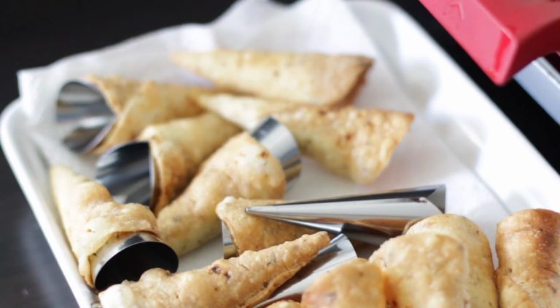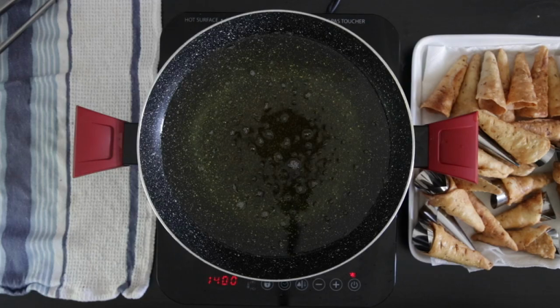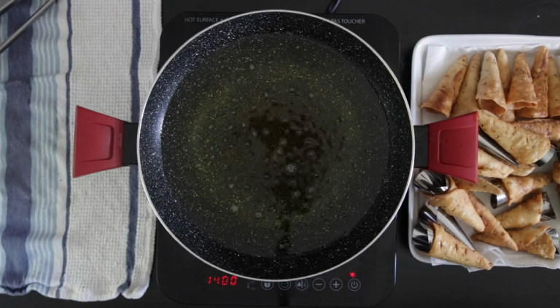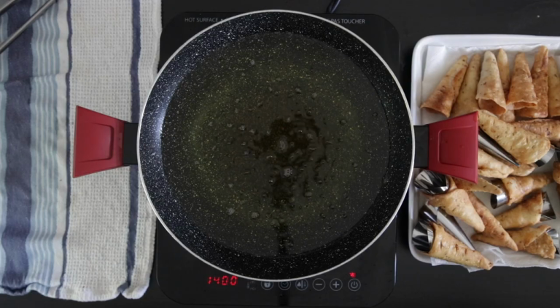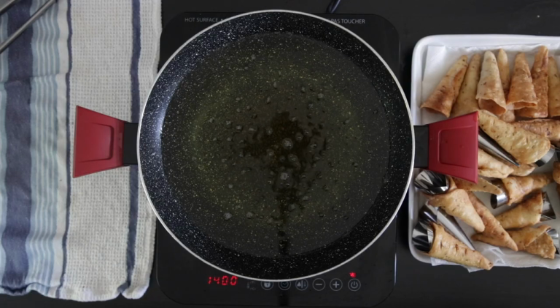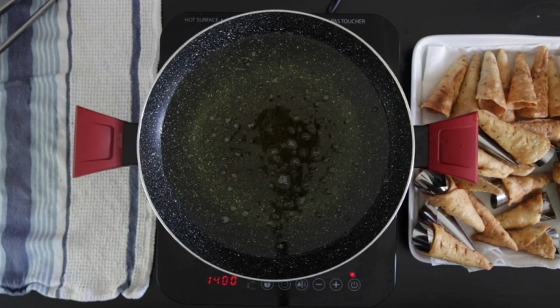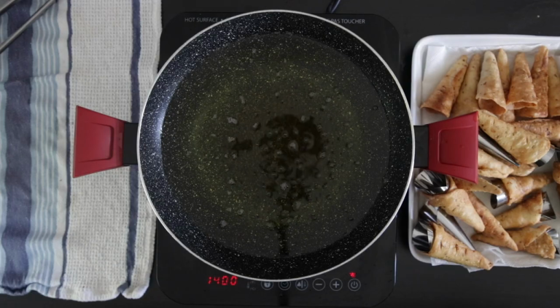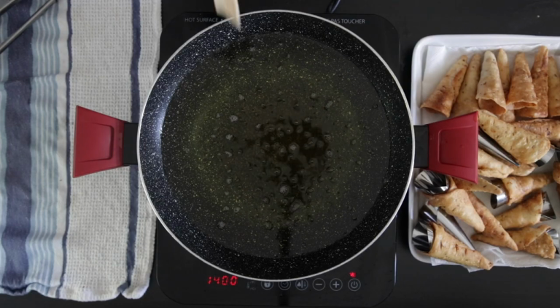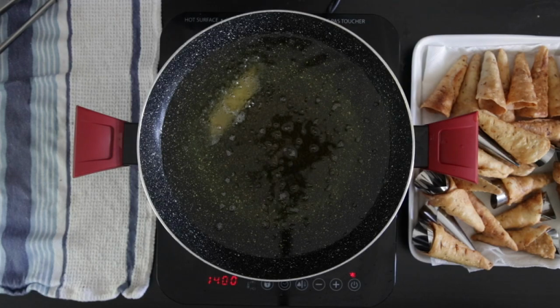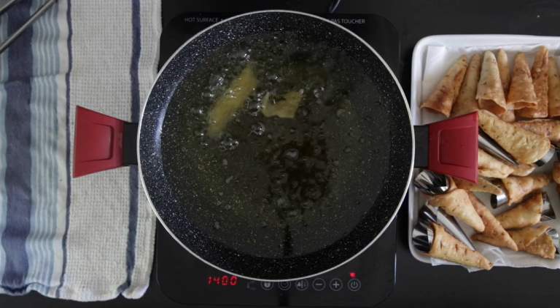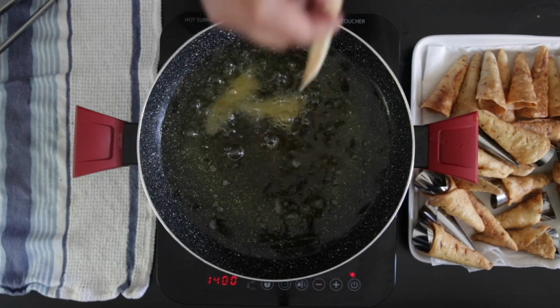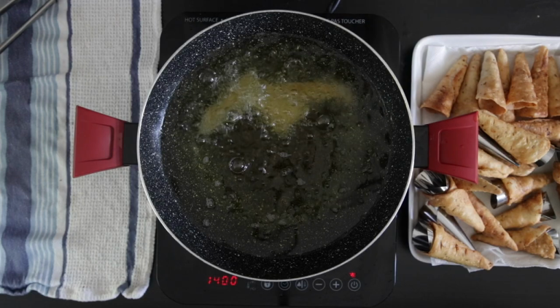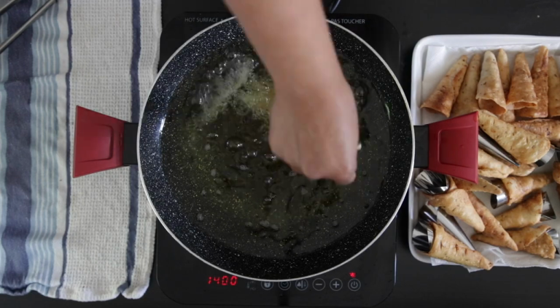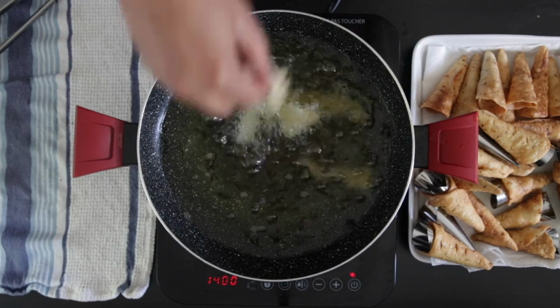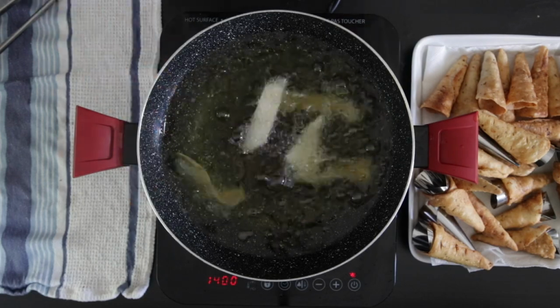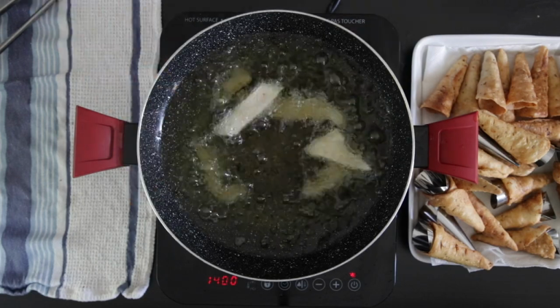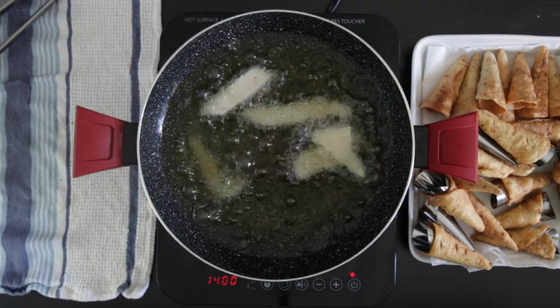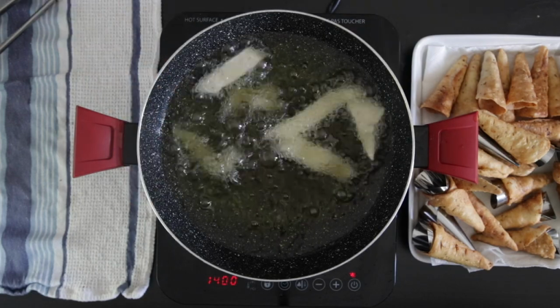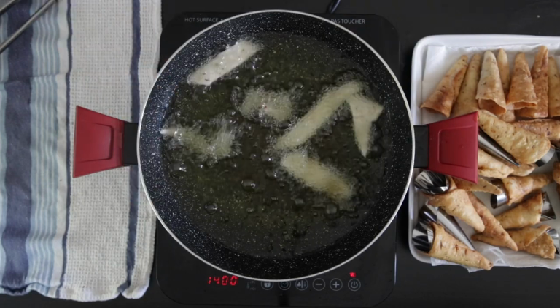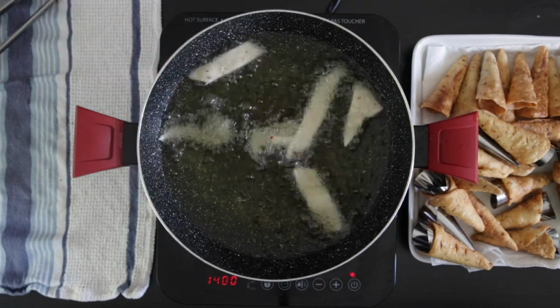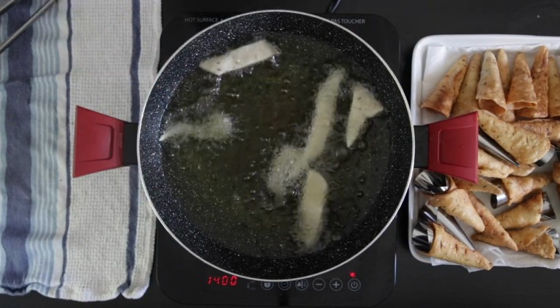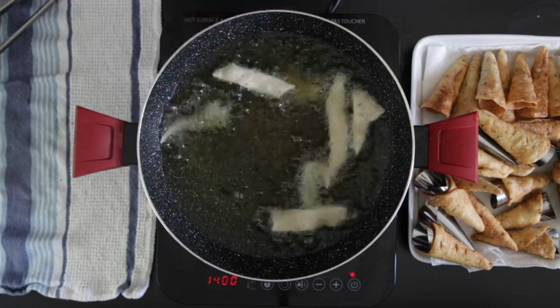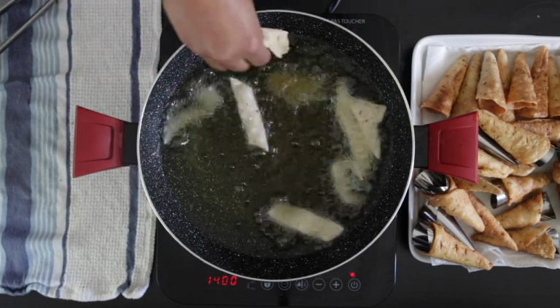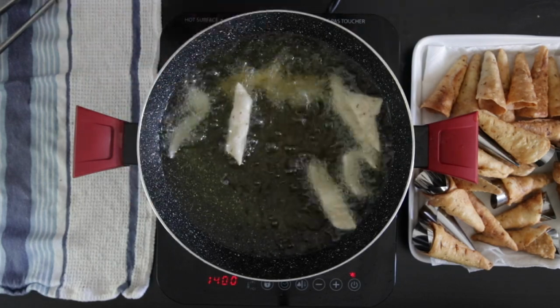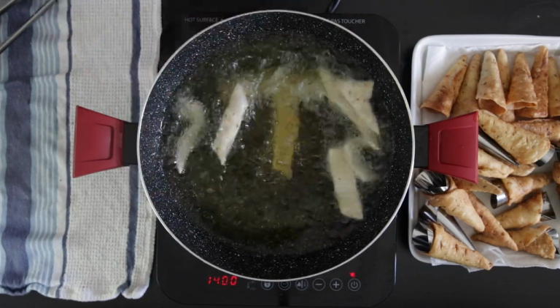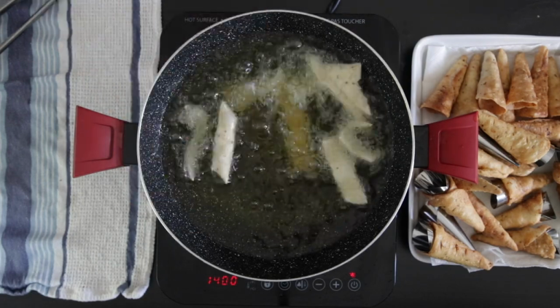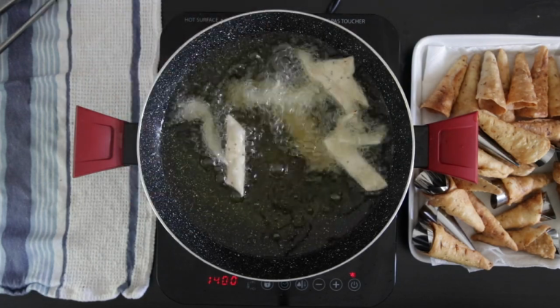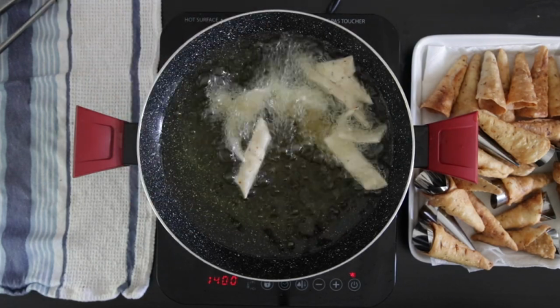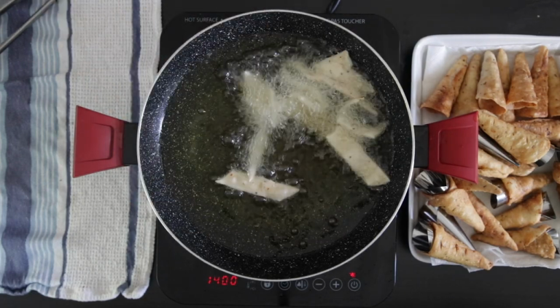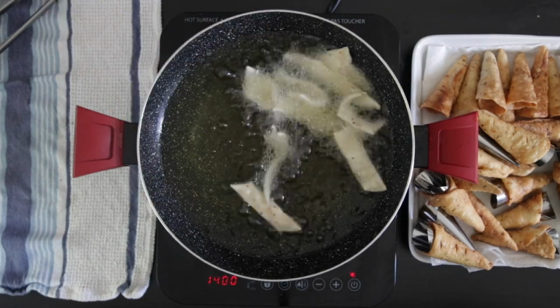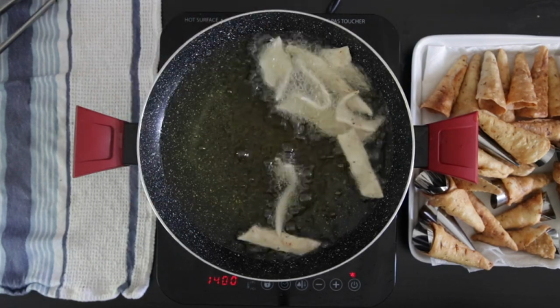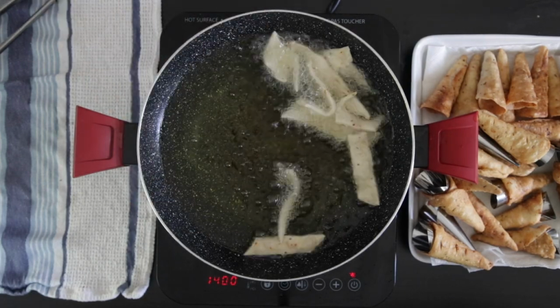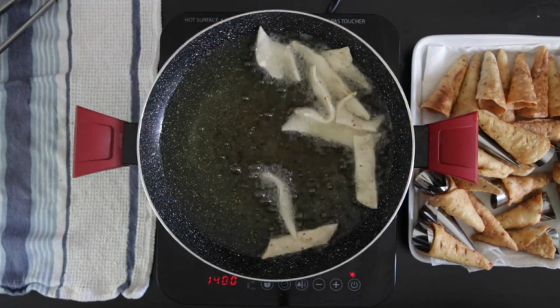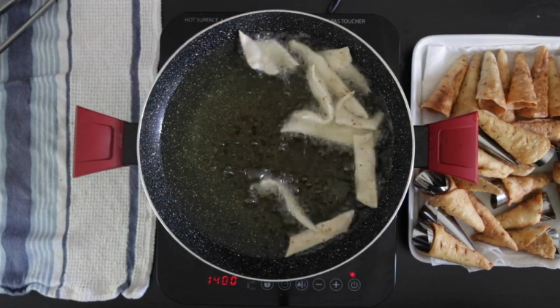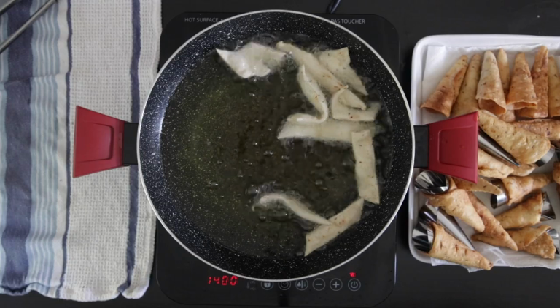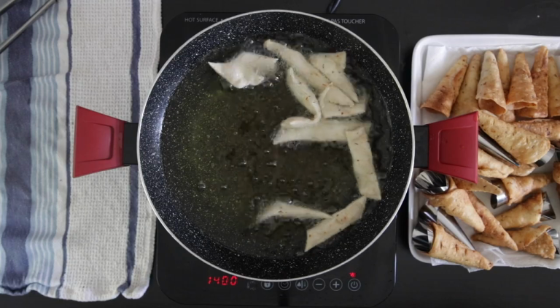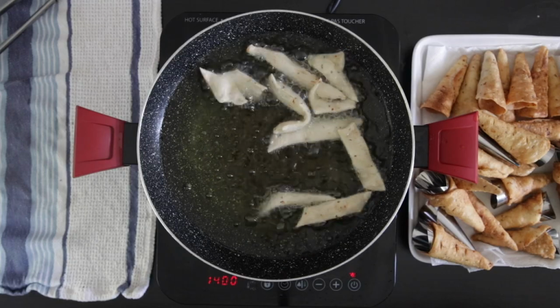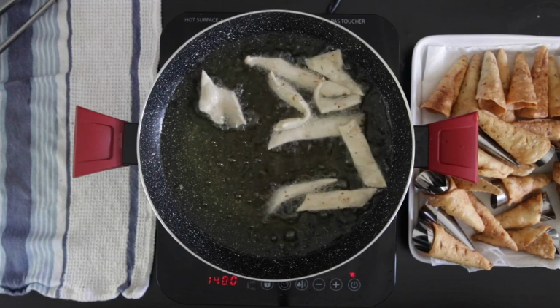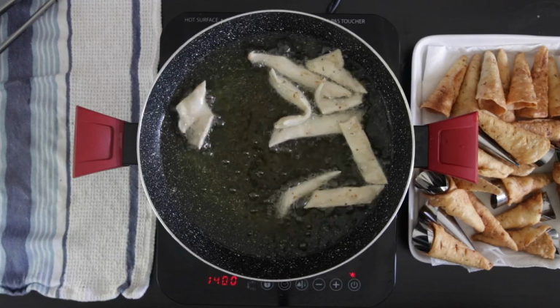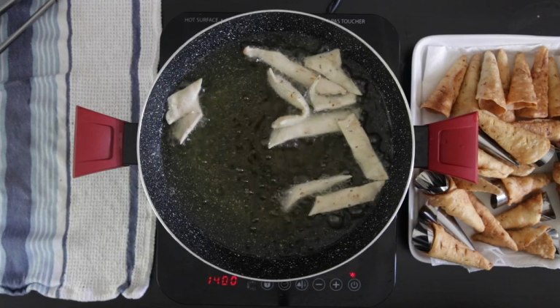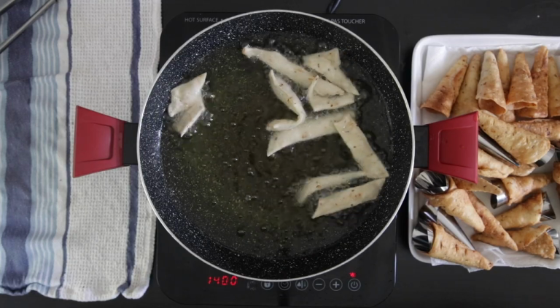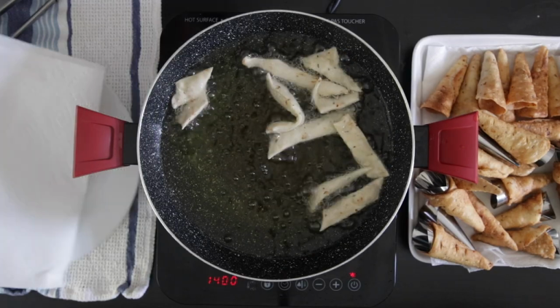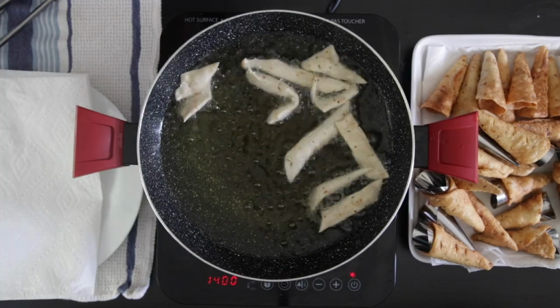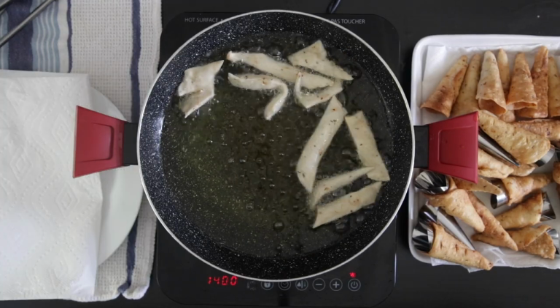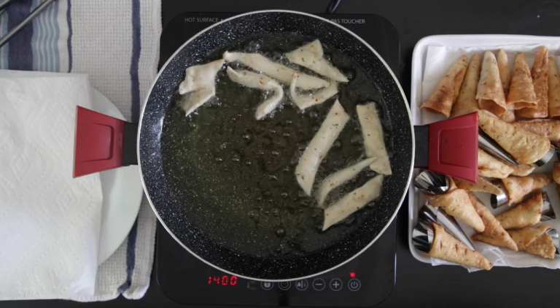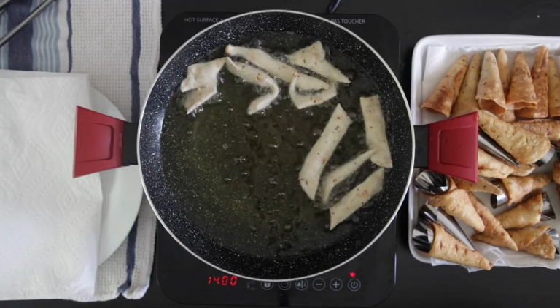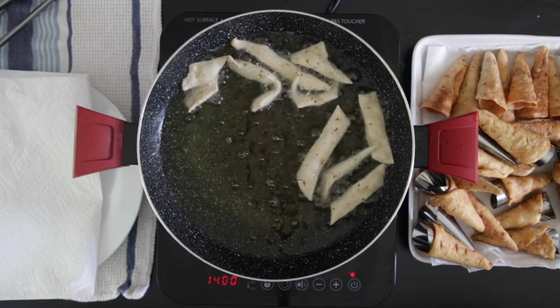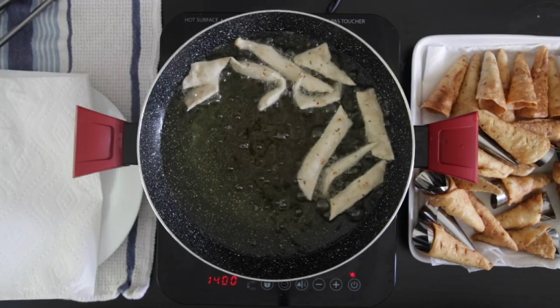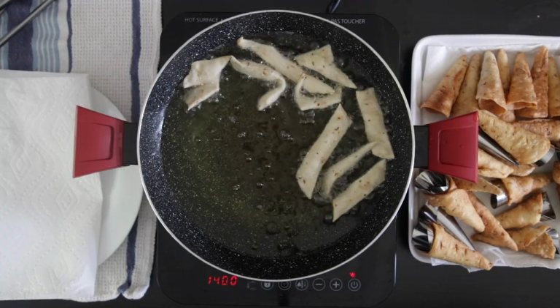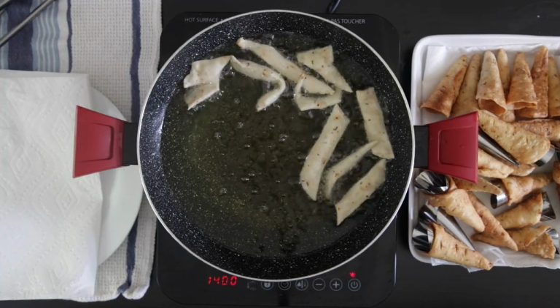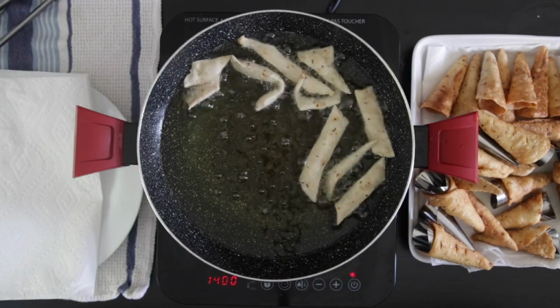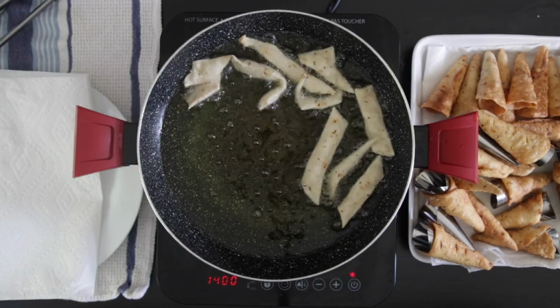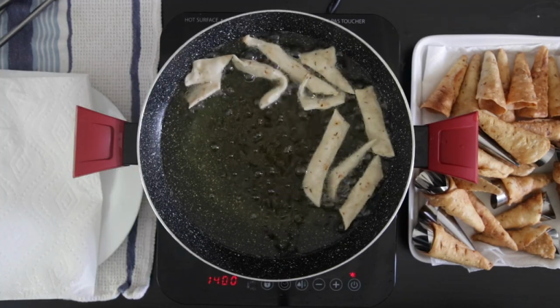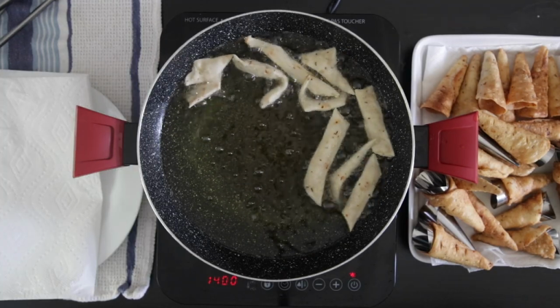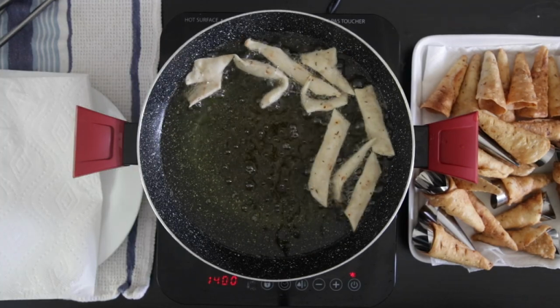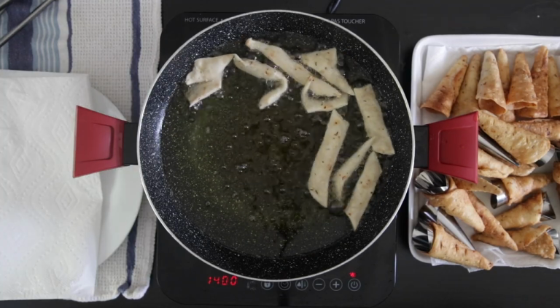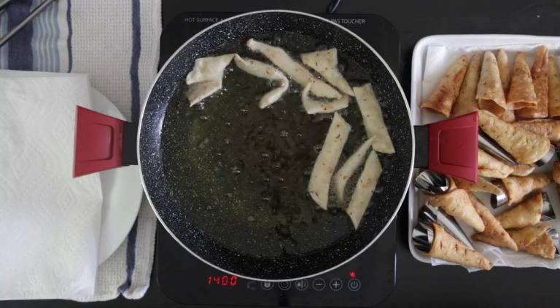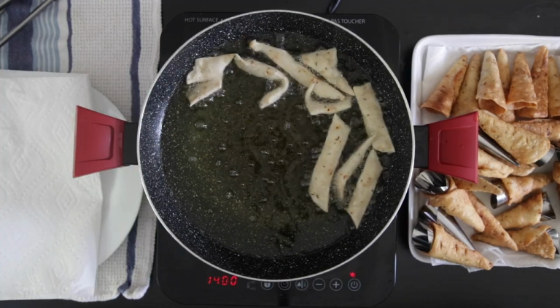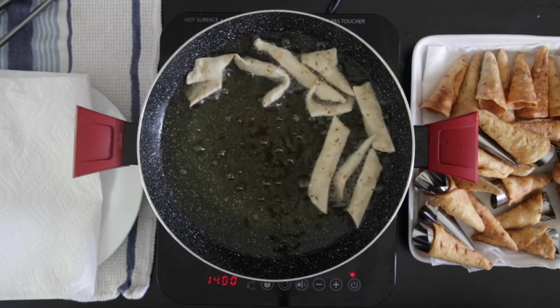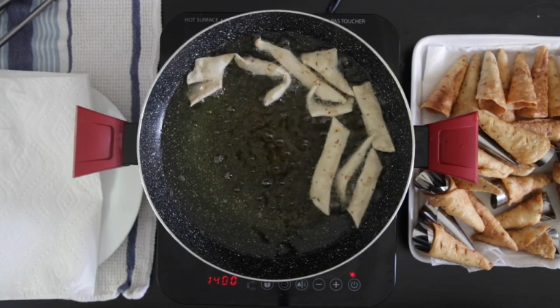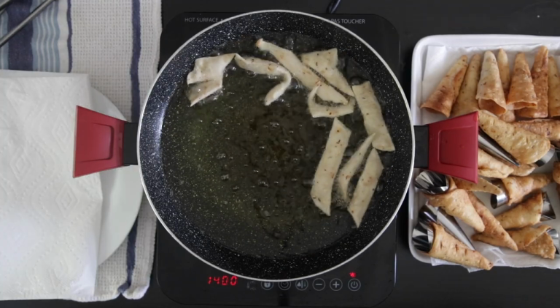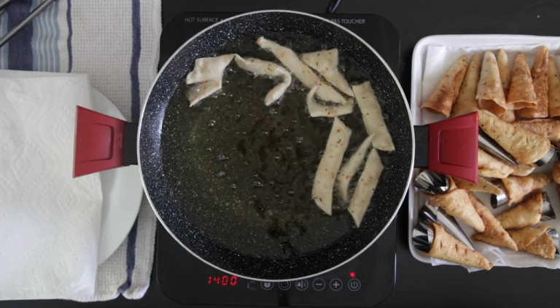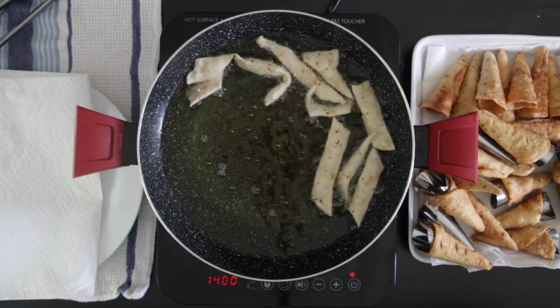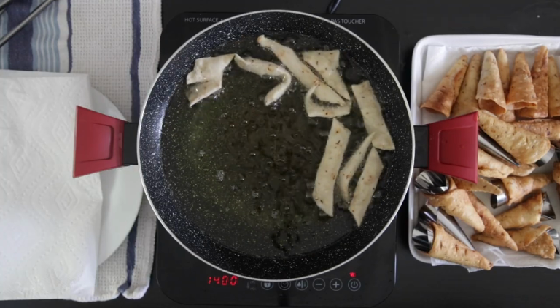Whatever scraps are left after re-rolling the dough a second time, just fry those up — they're my treat!